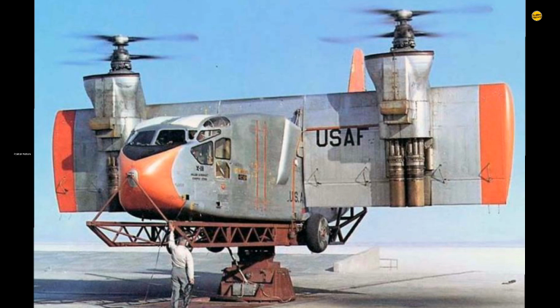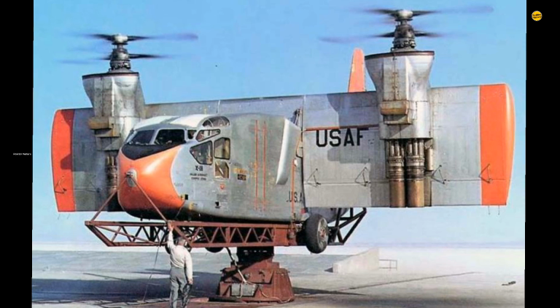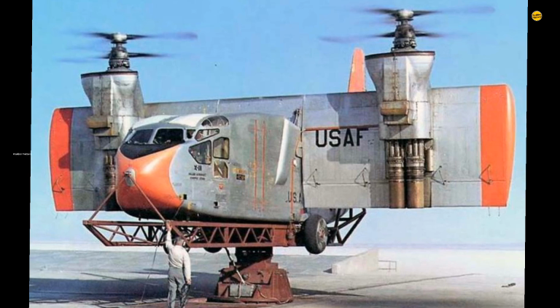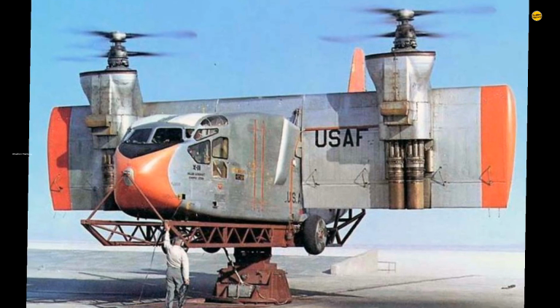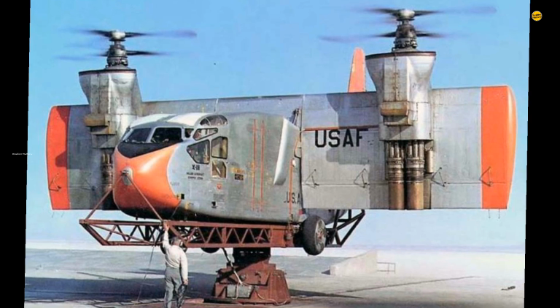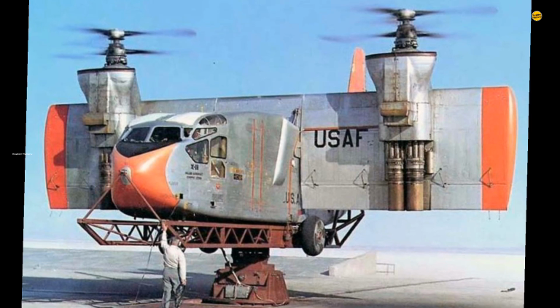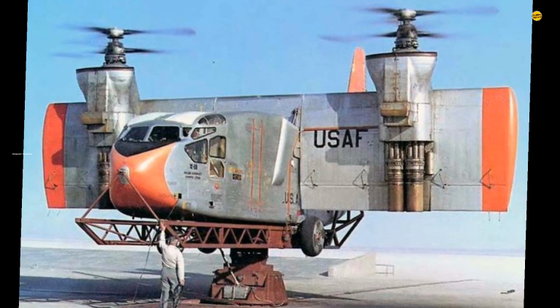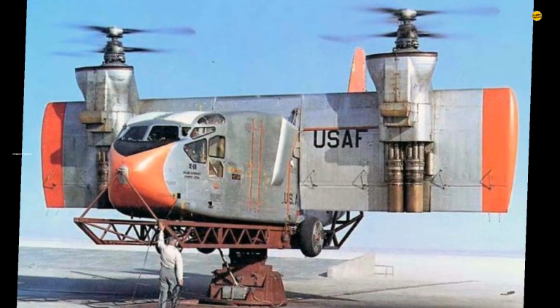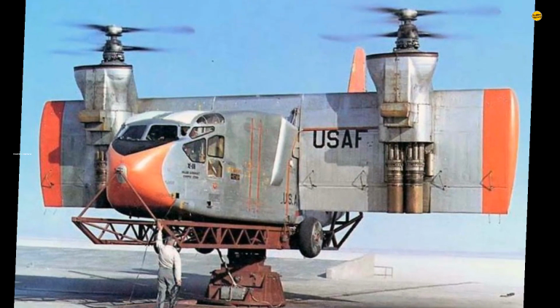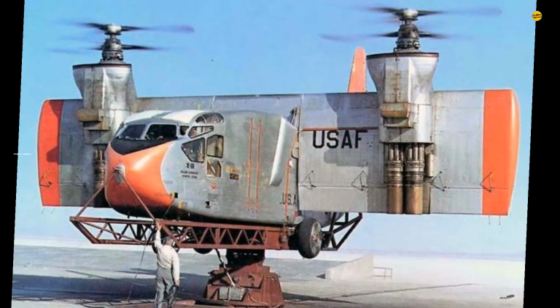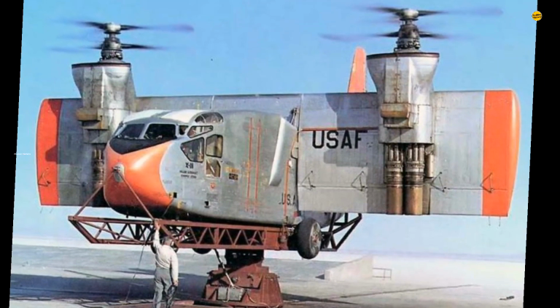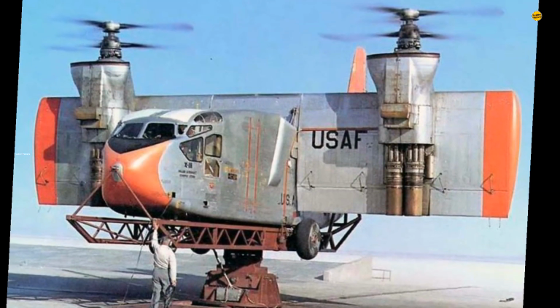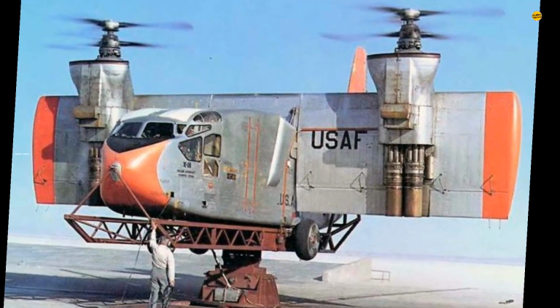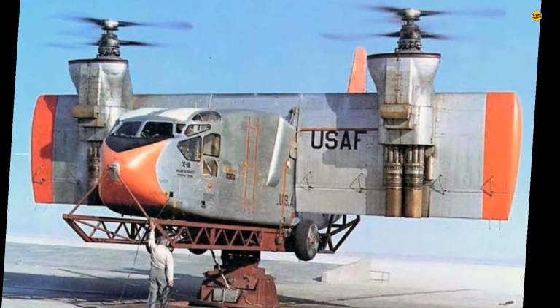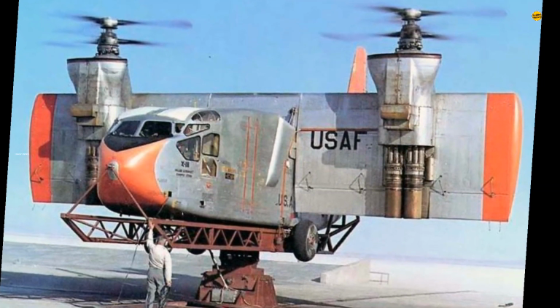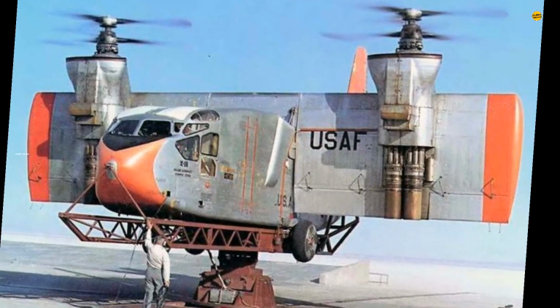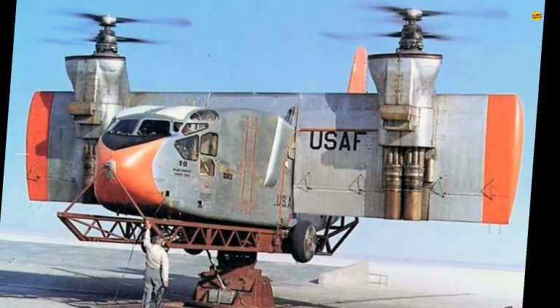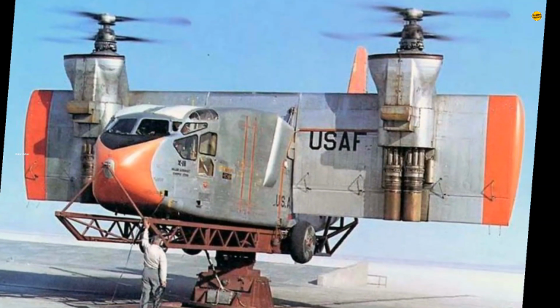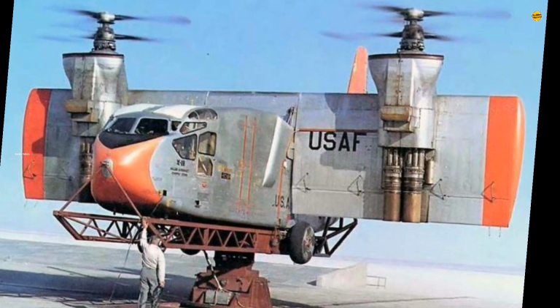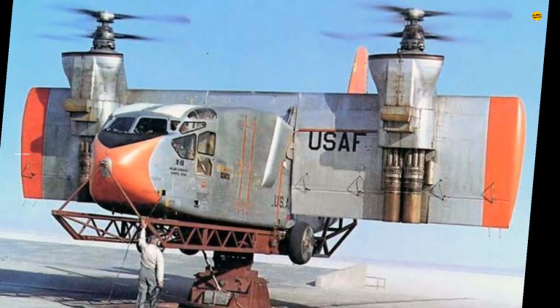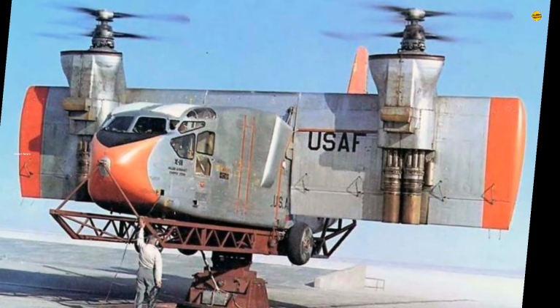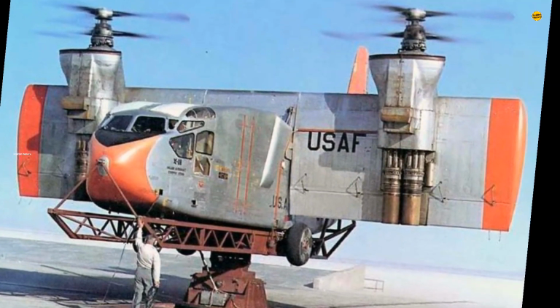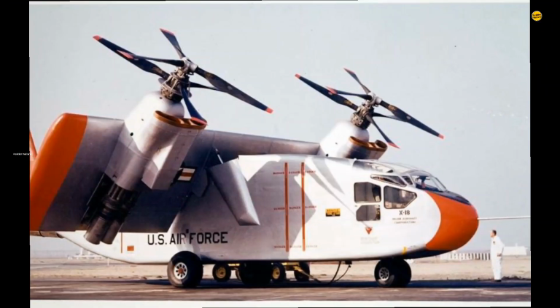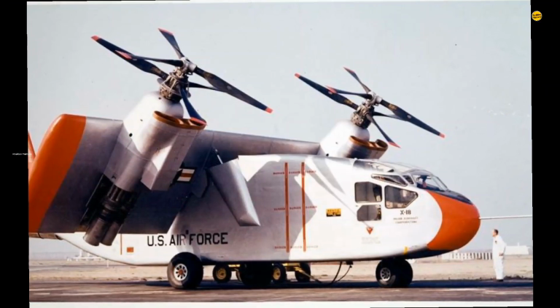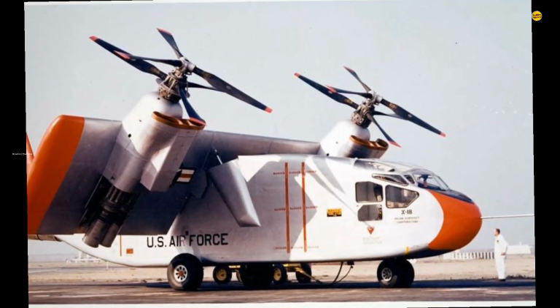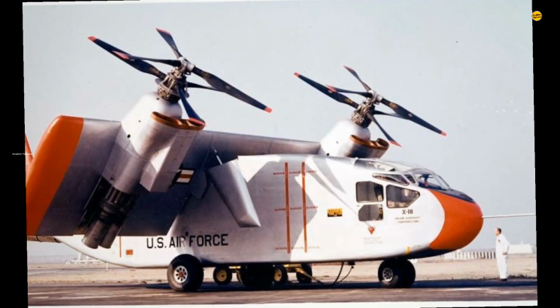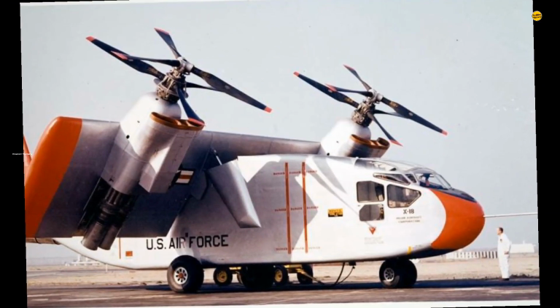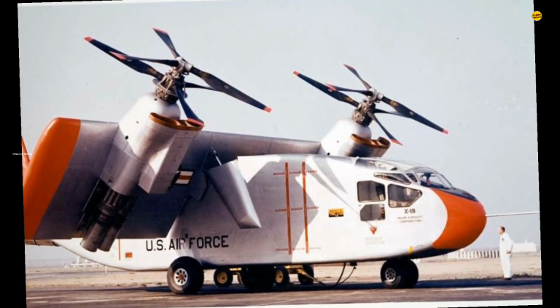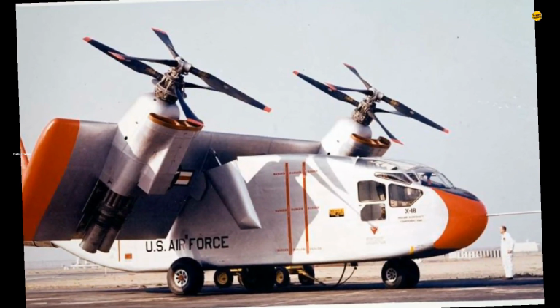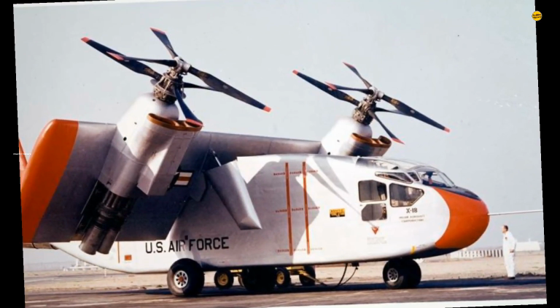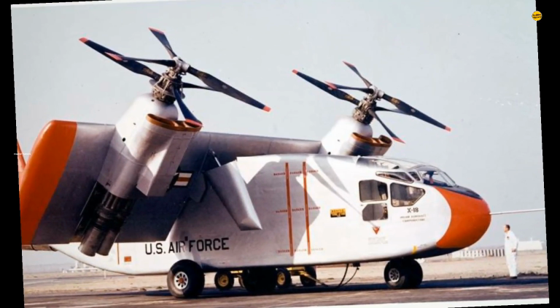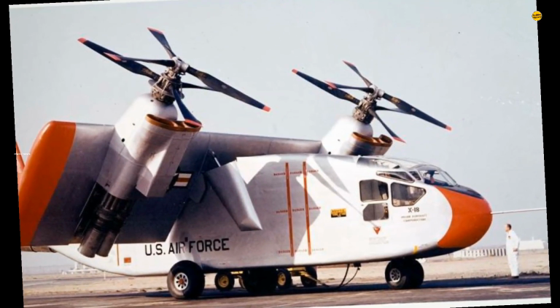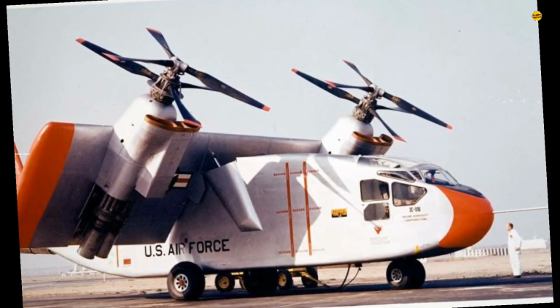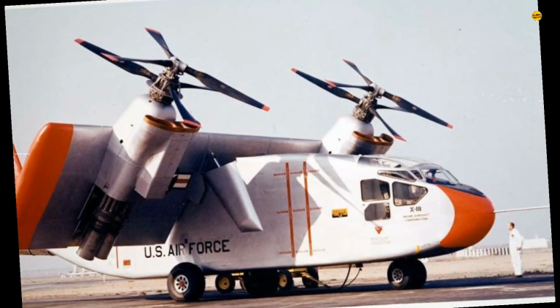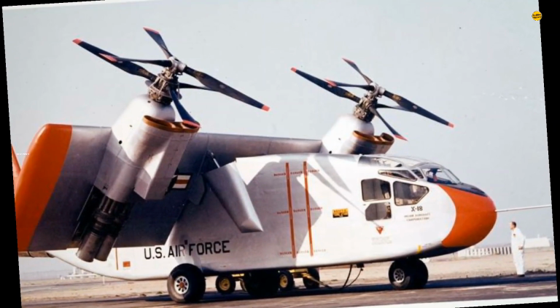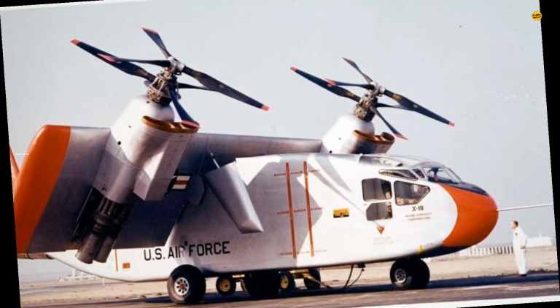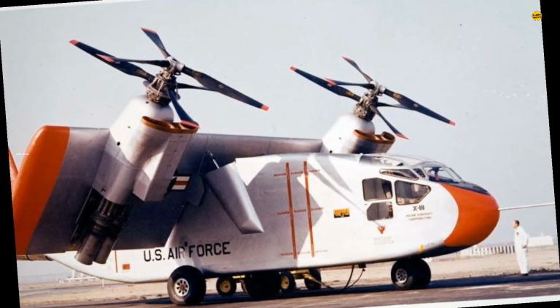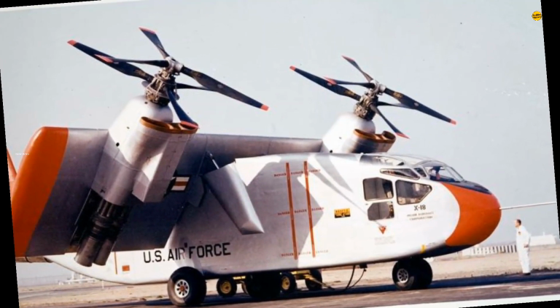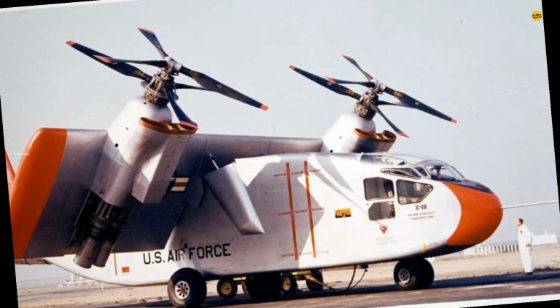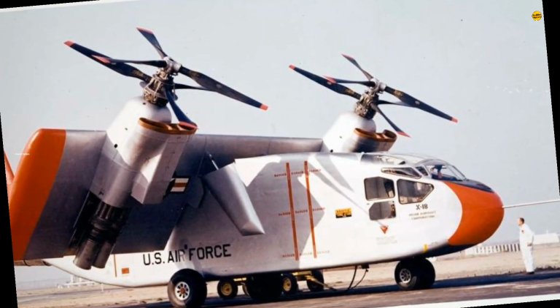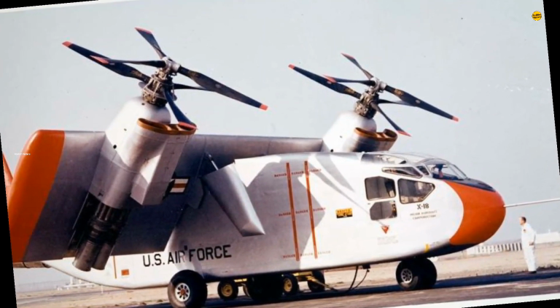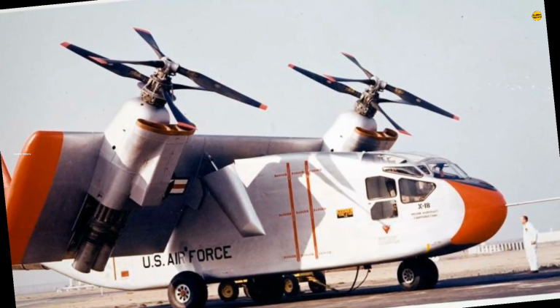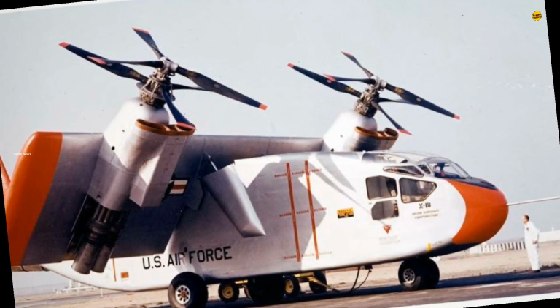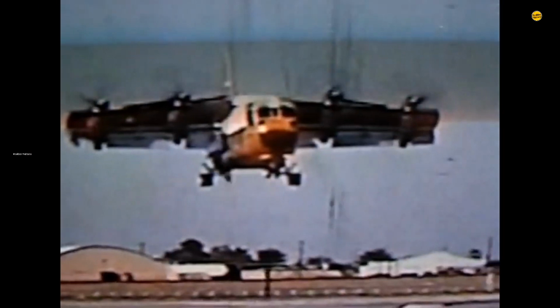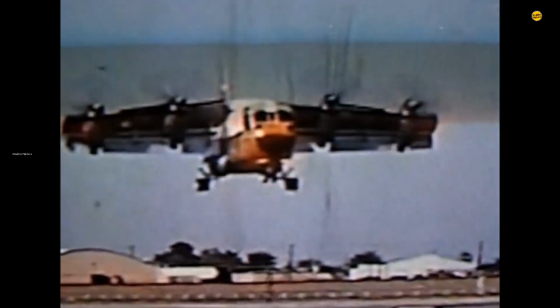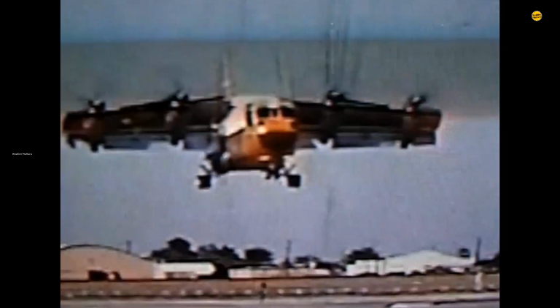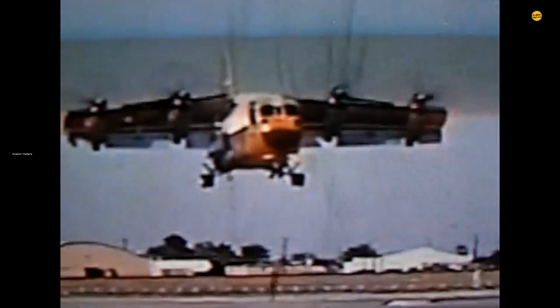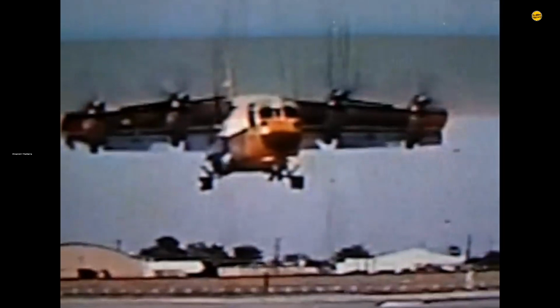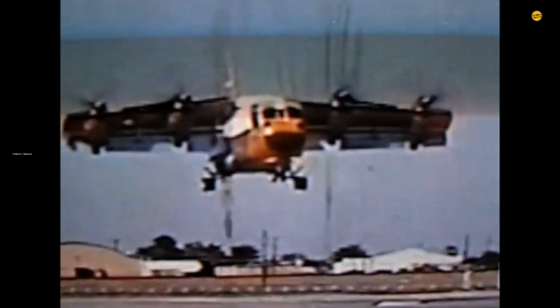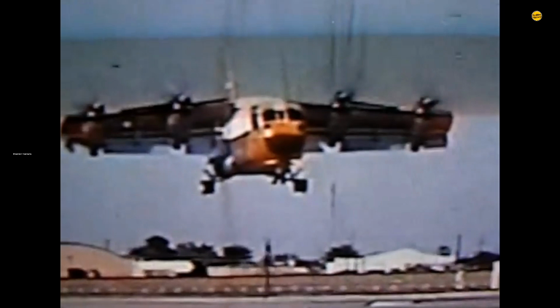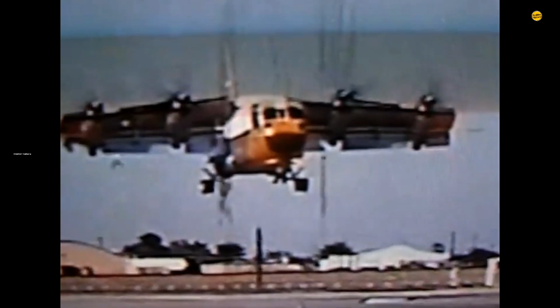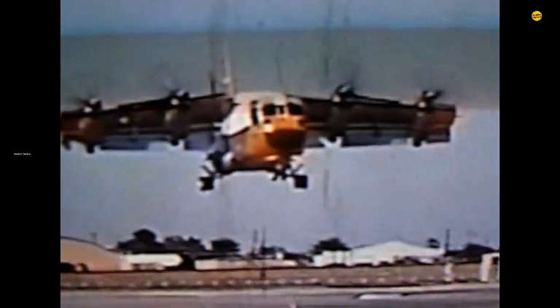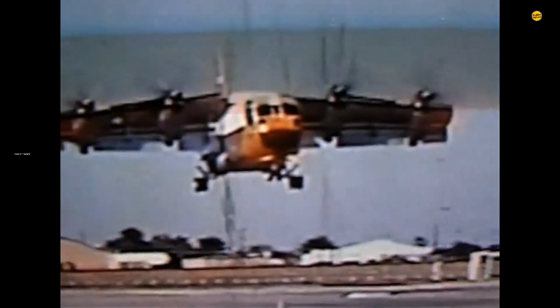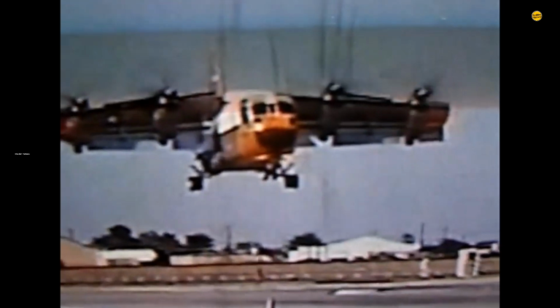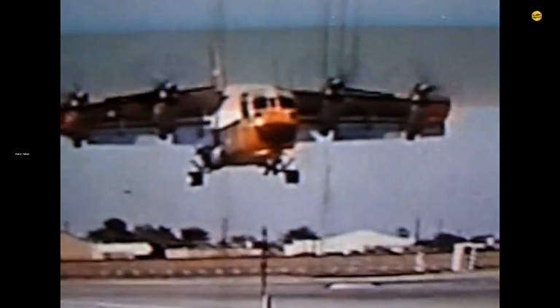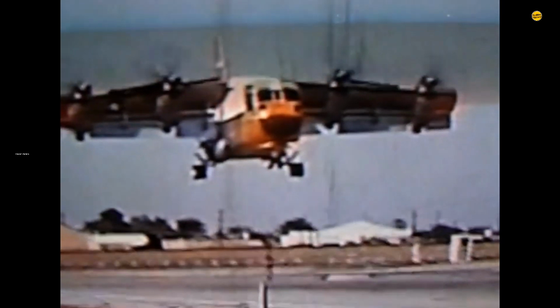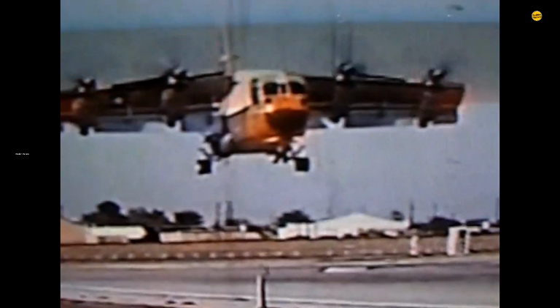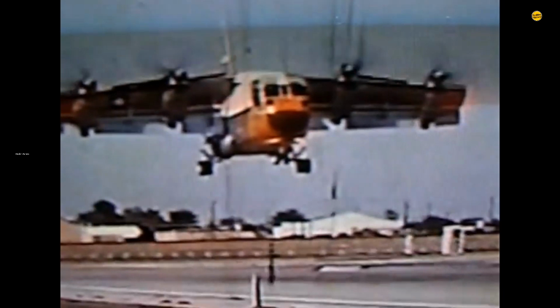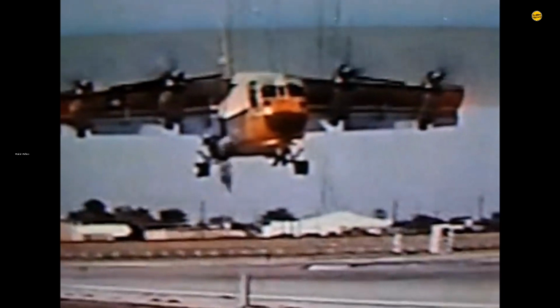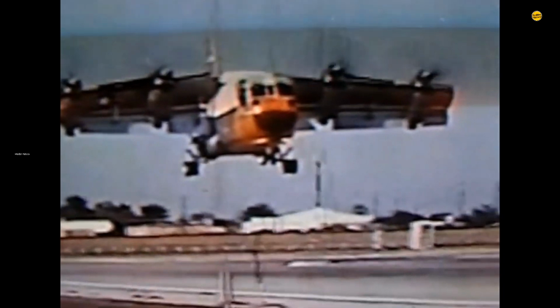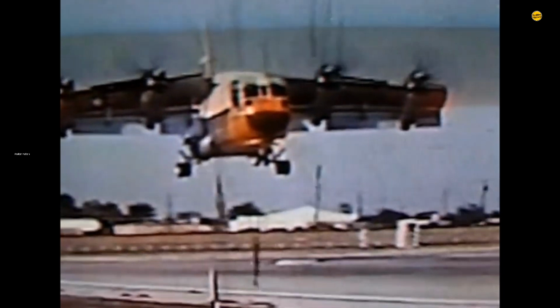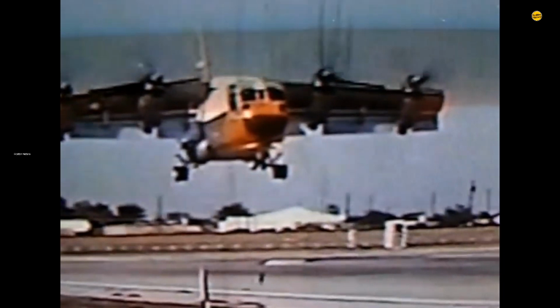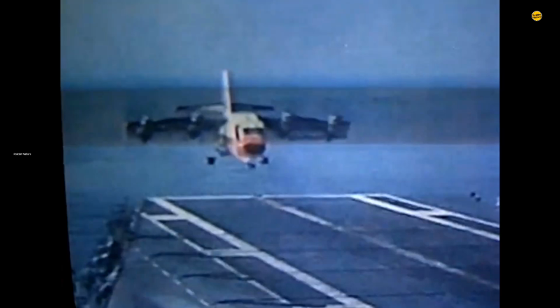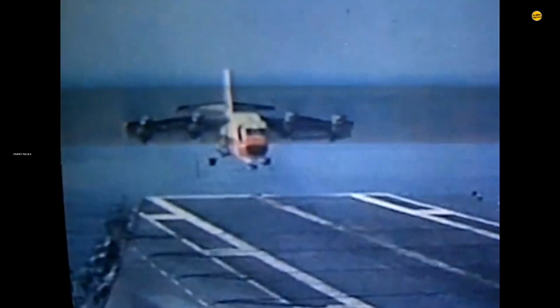The Hiller X-18 stands out in the history of United States Air Force aviation as an extraordinary example of ingenuity.